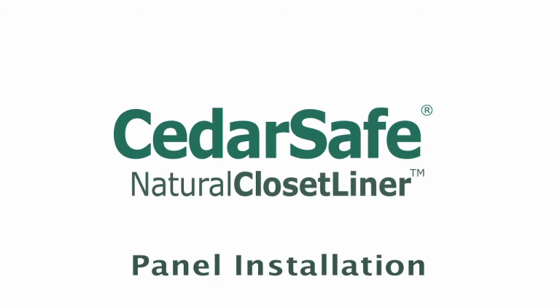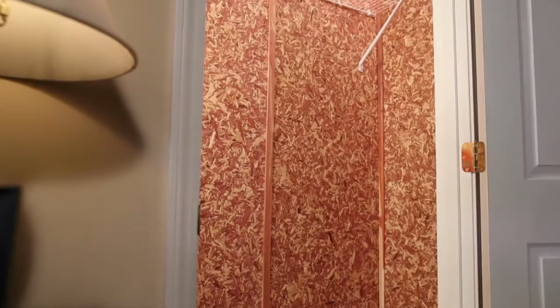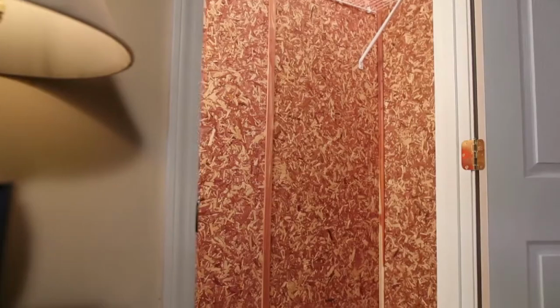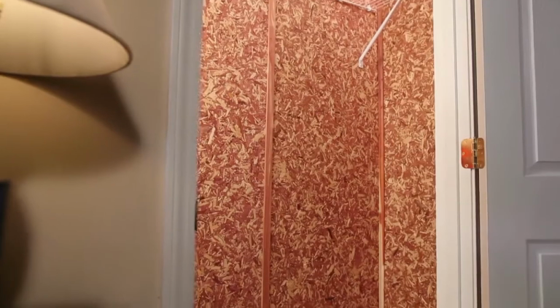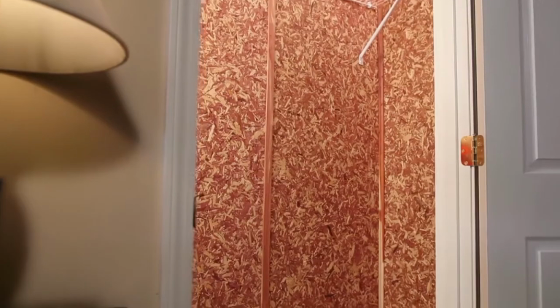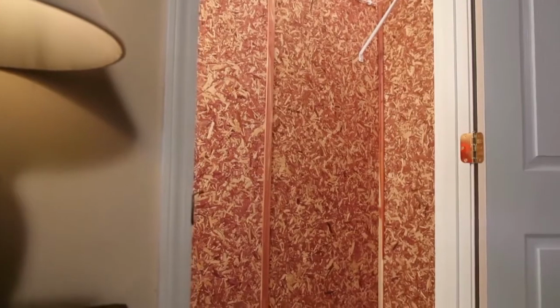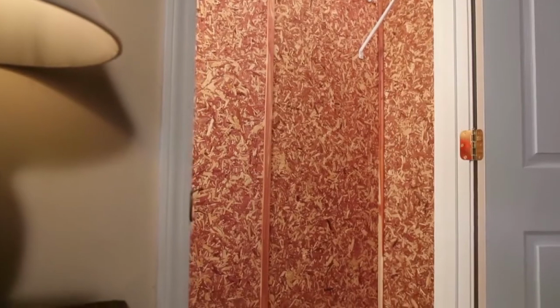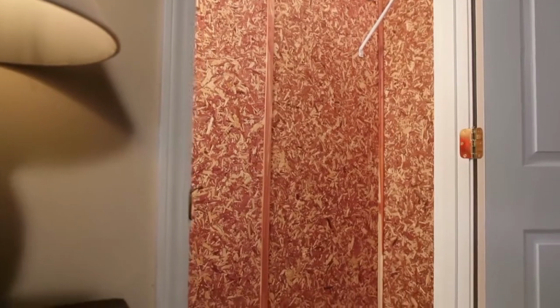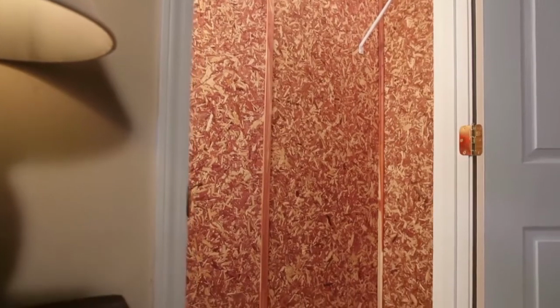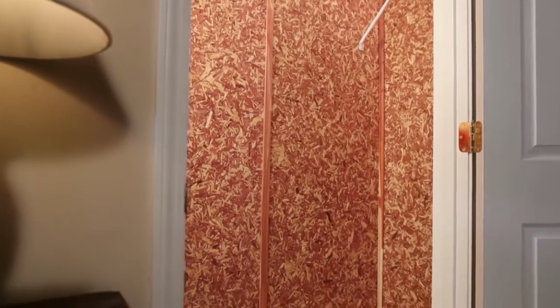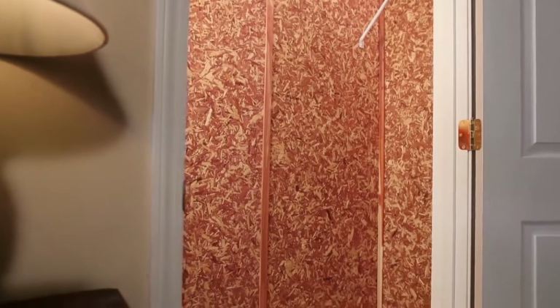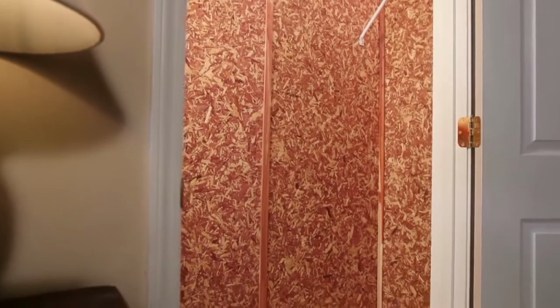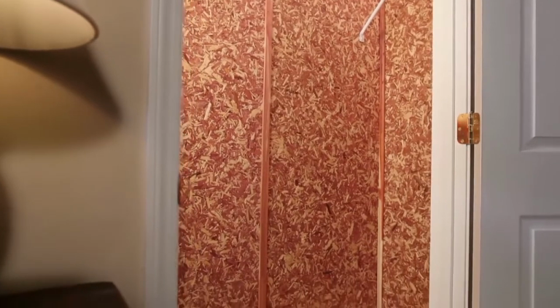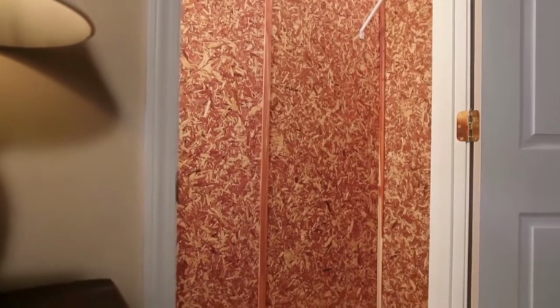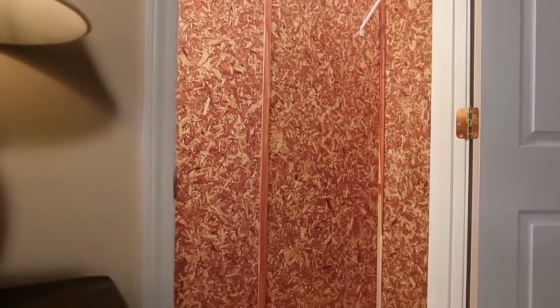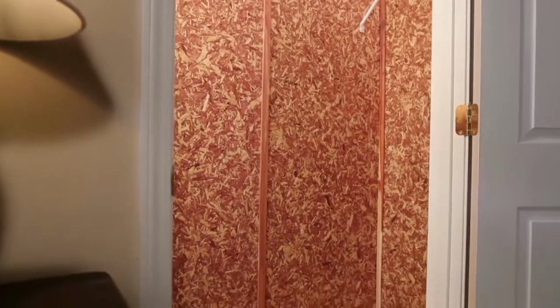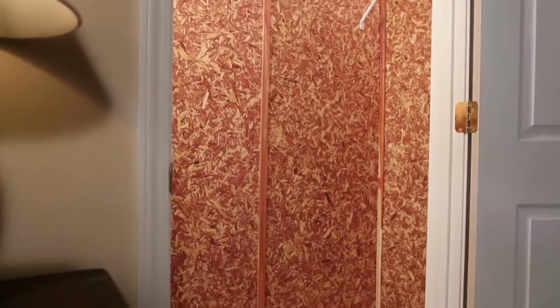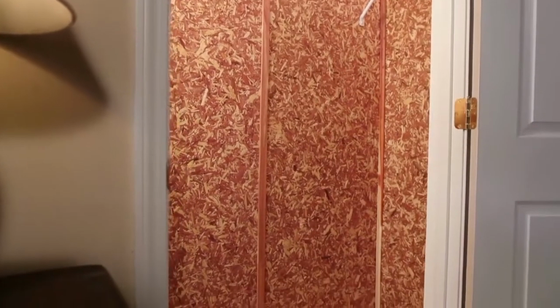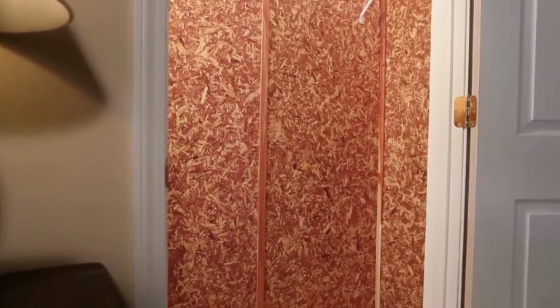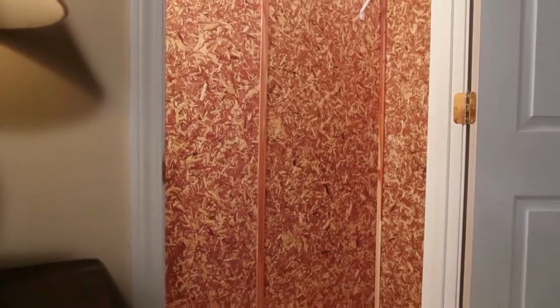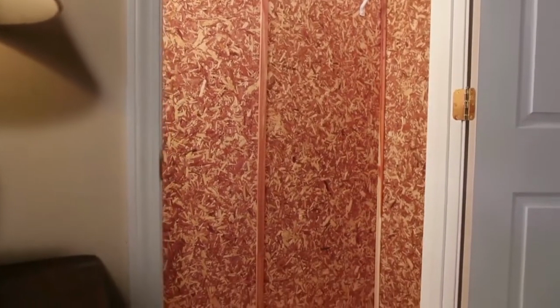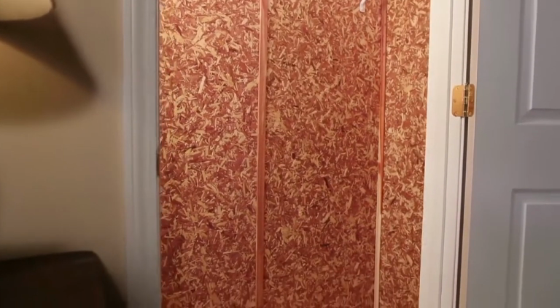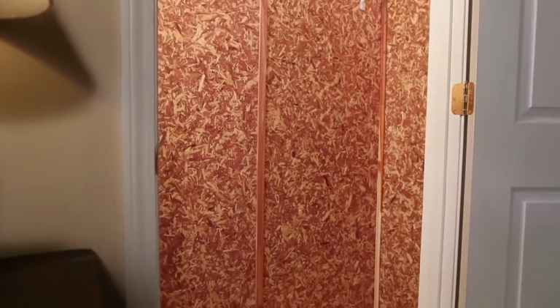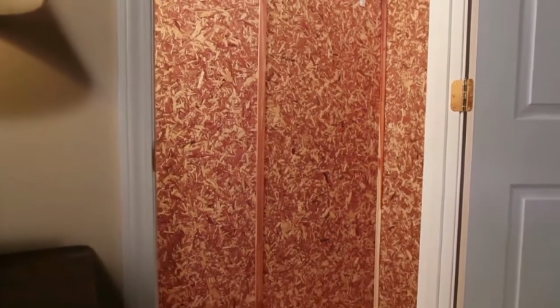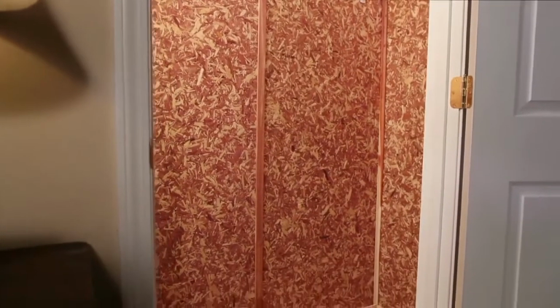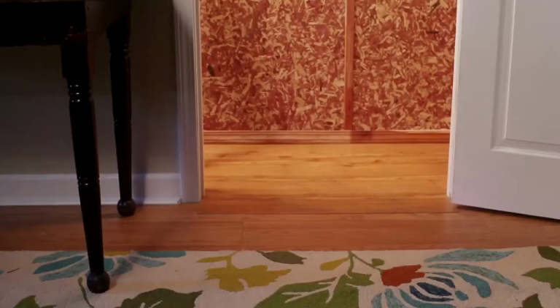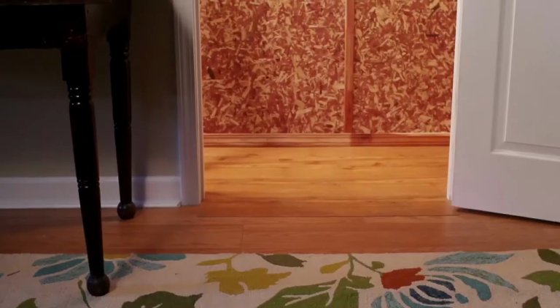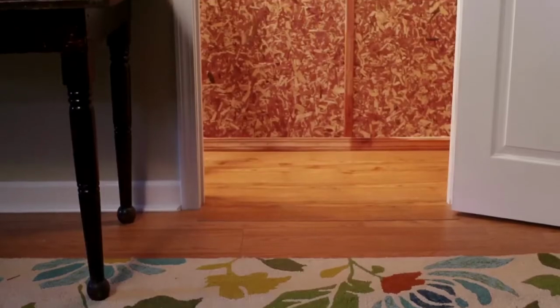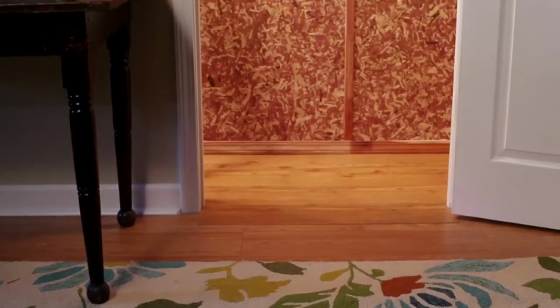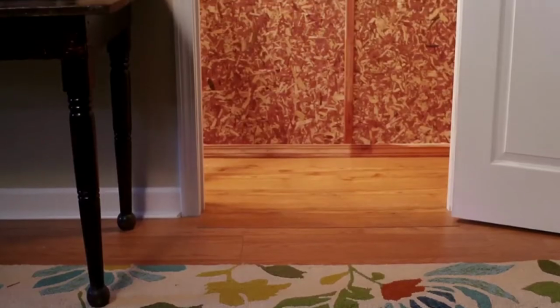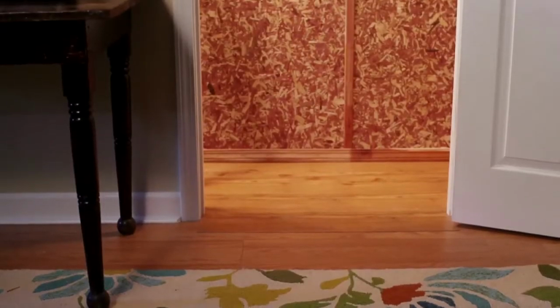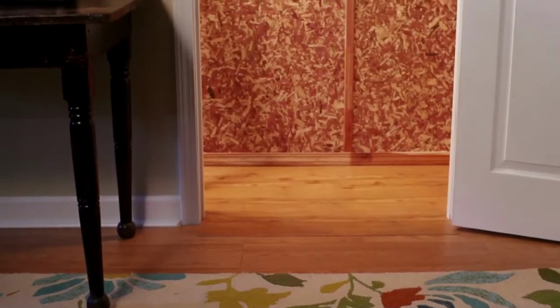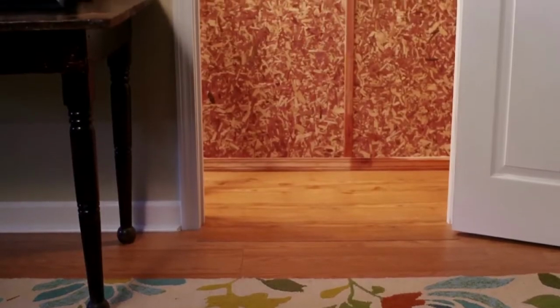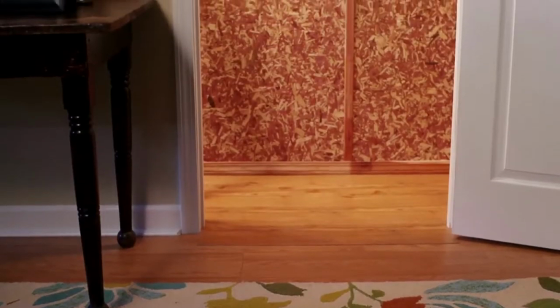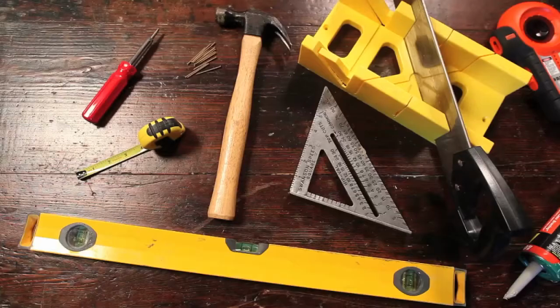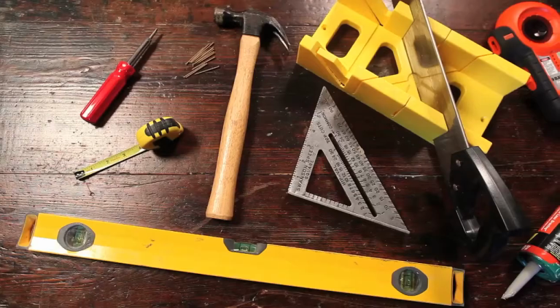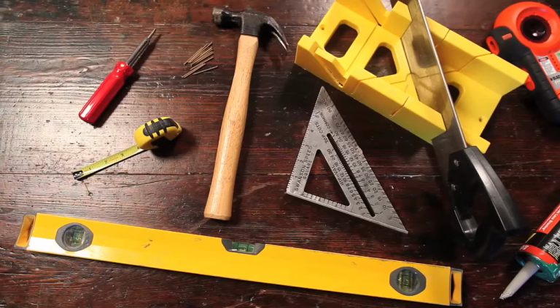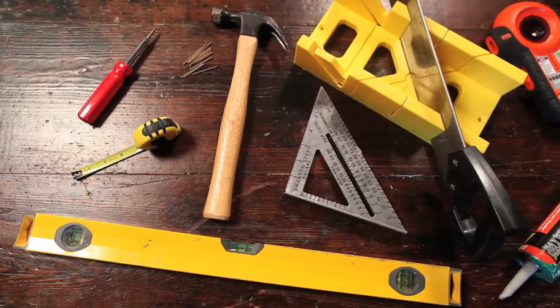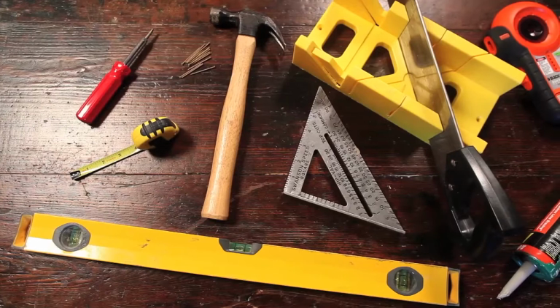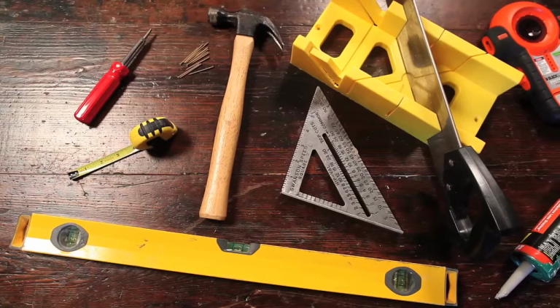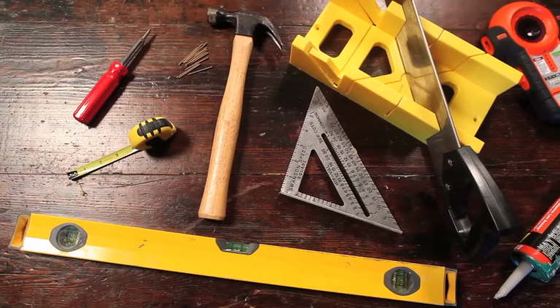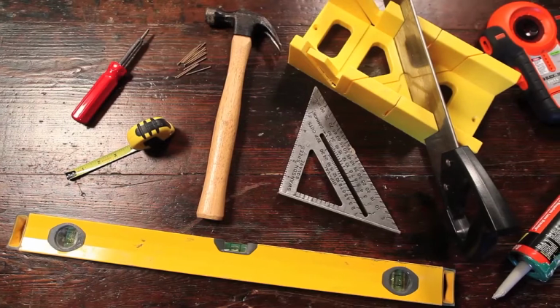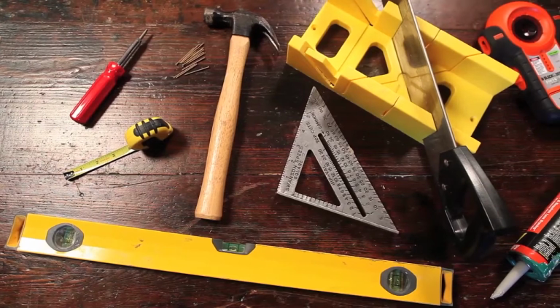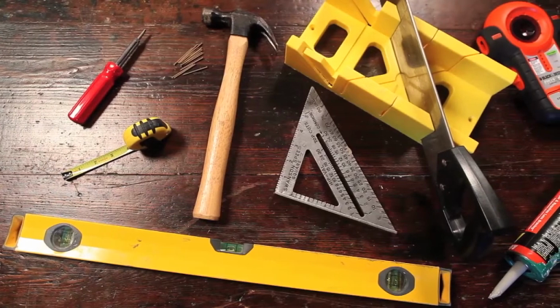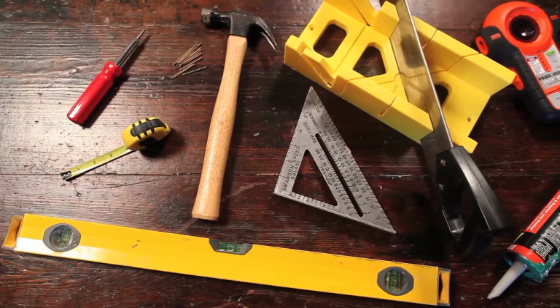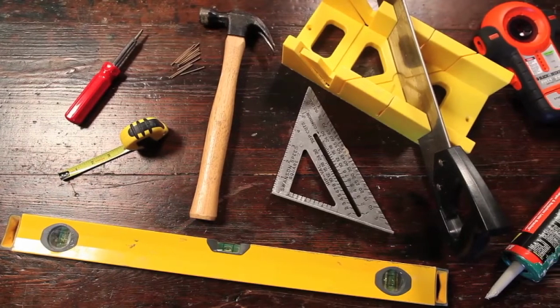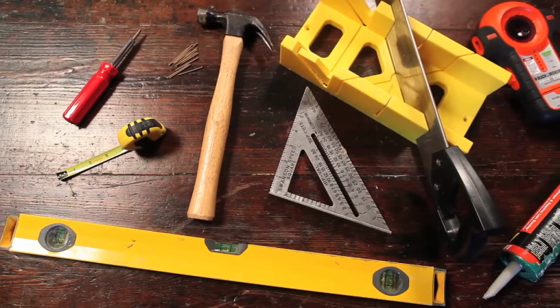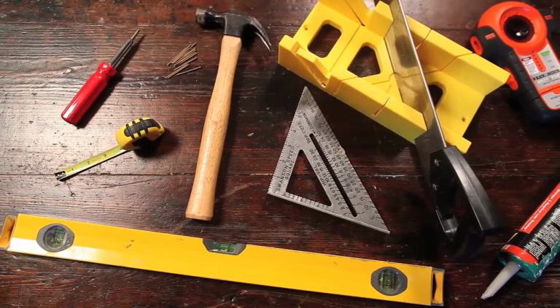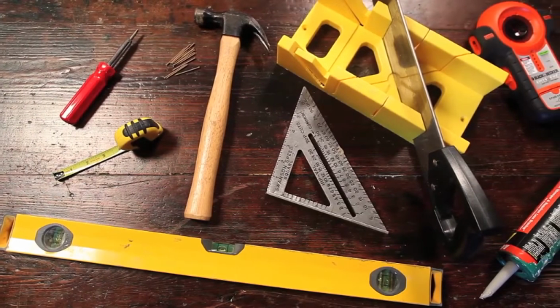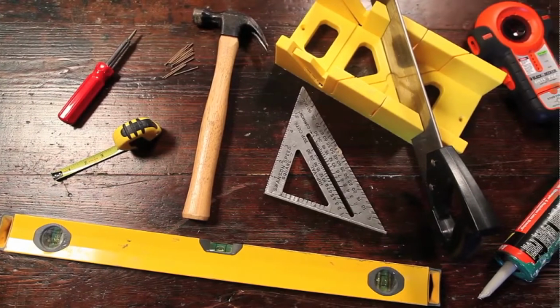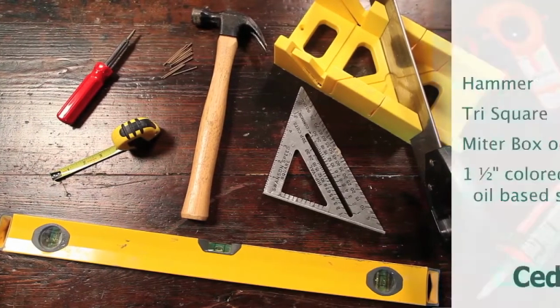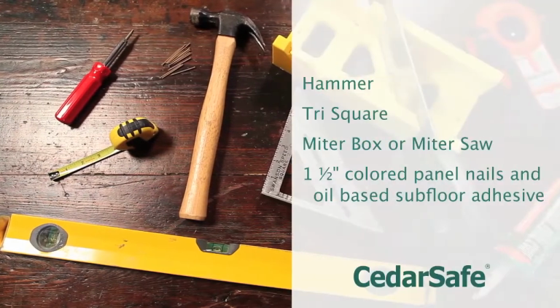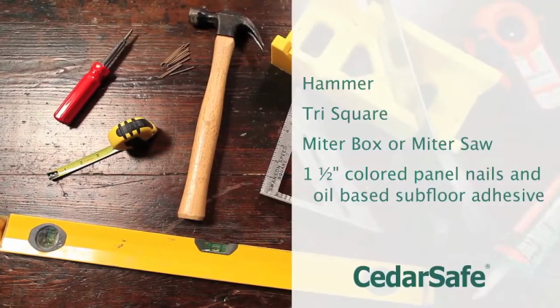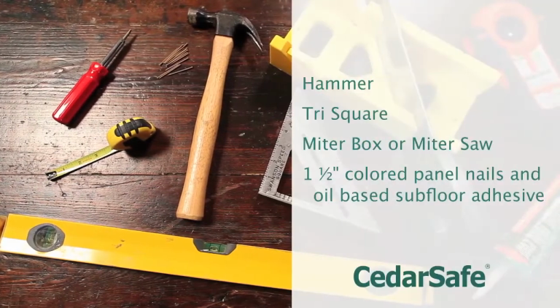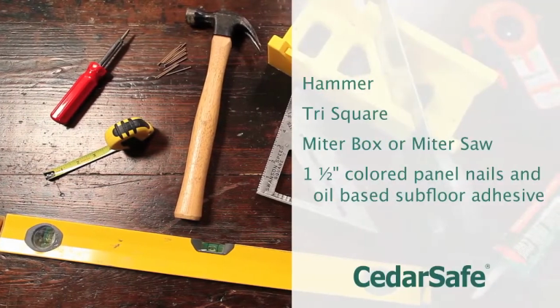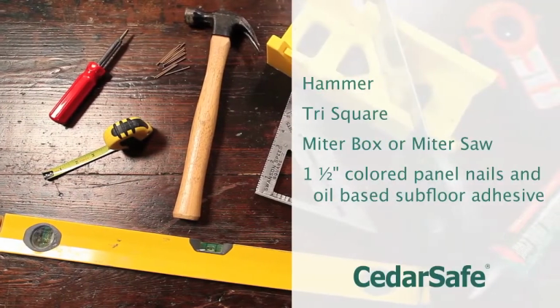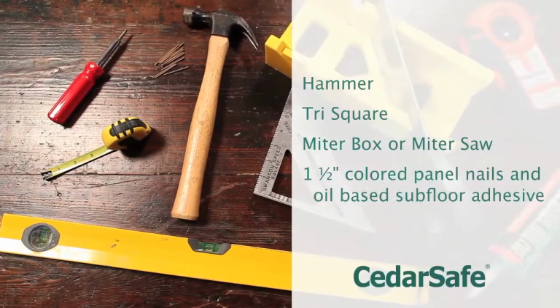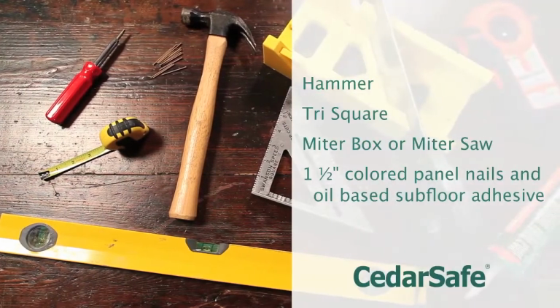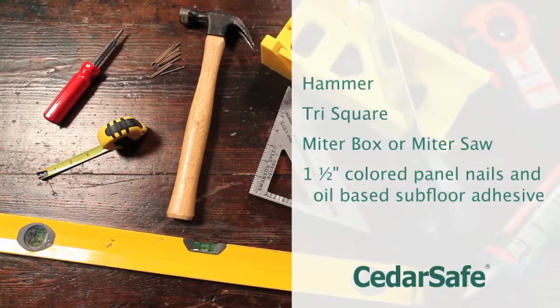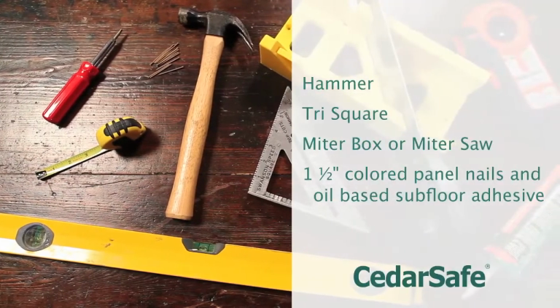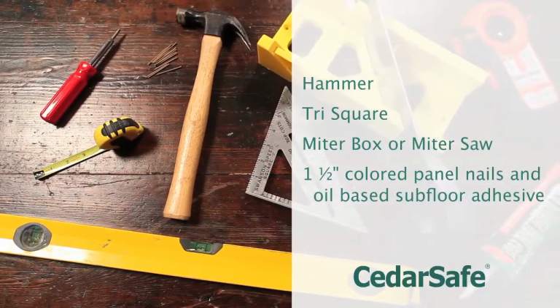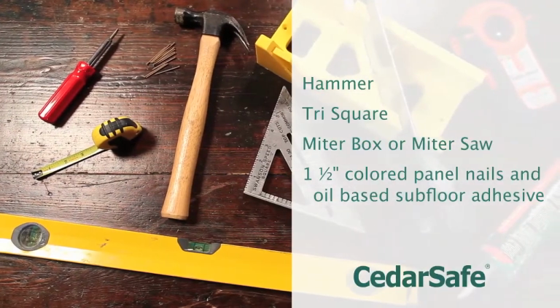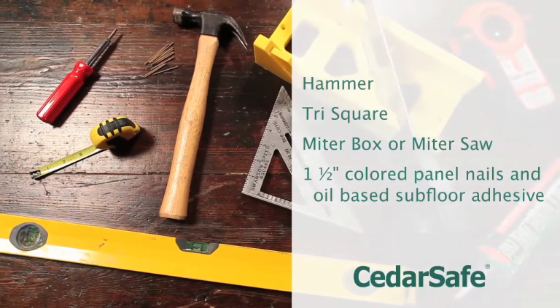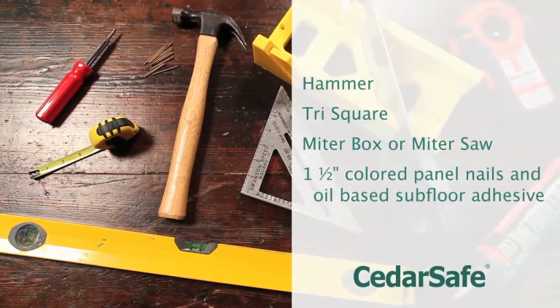Transforming your closet with the protective beauty of cedar is an easy weekend project you can do with basic tools. Here's a list of the tools you'll need.